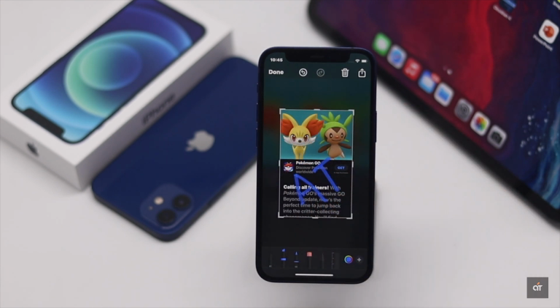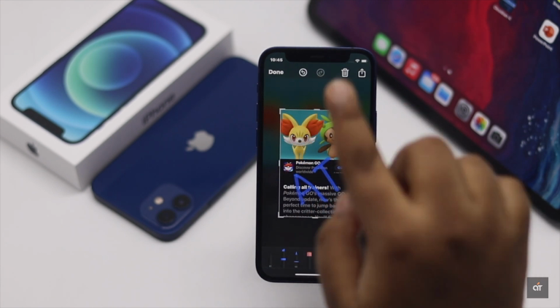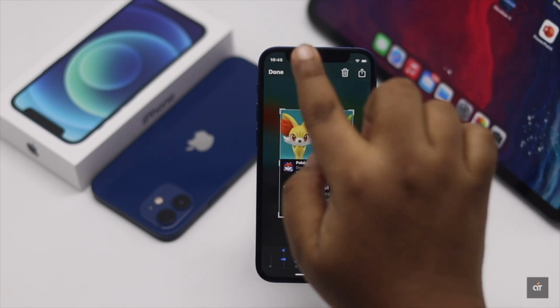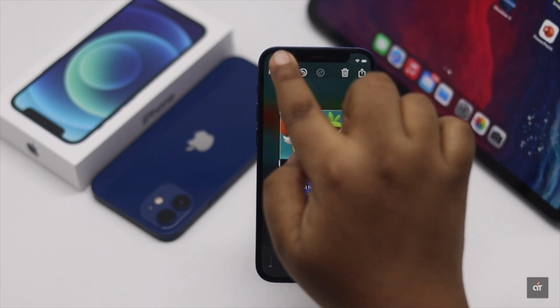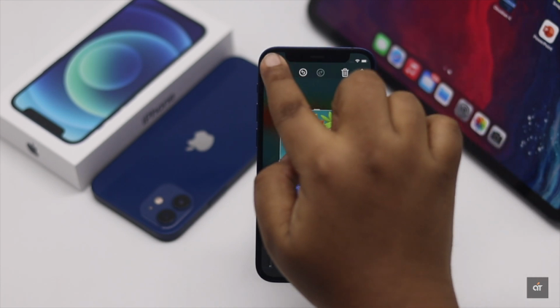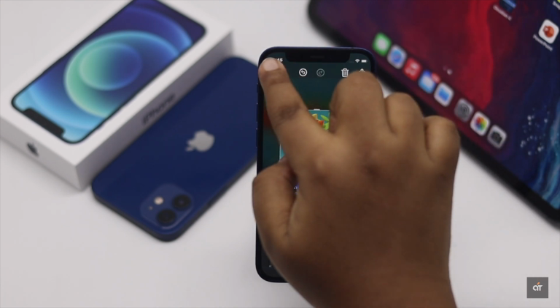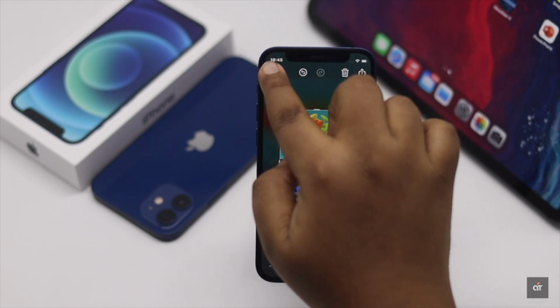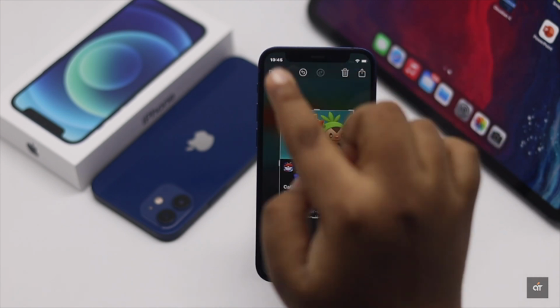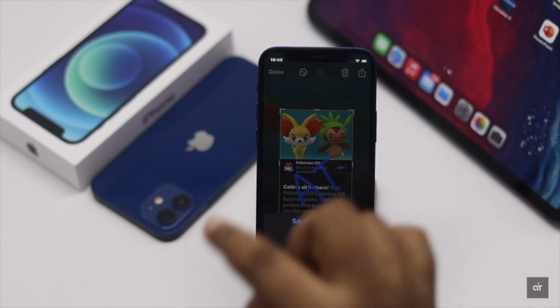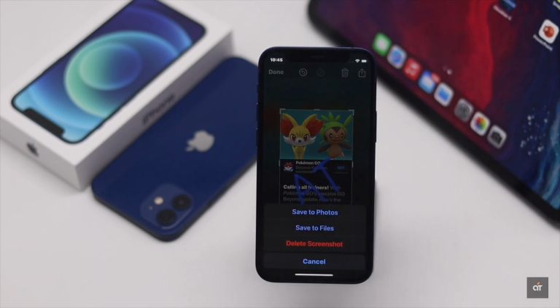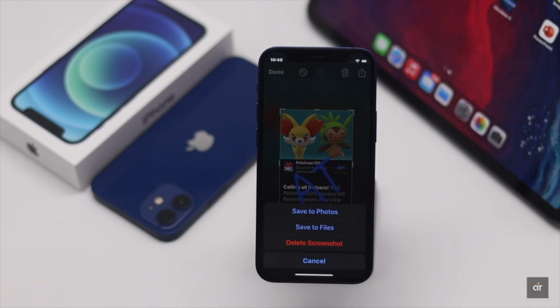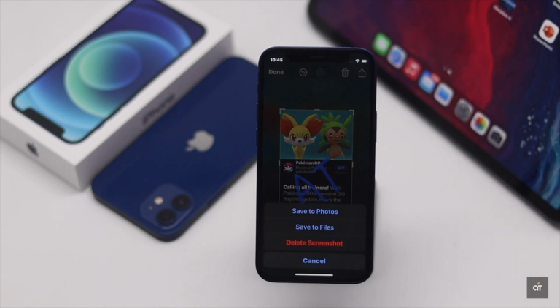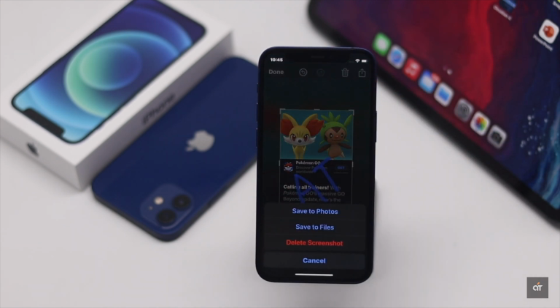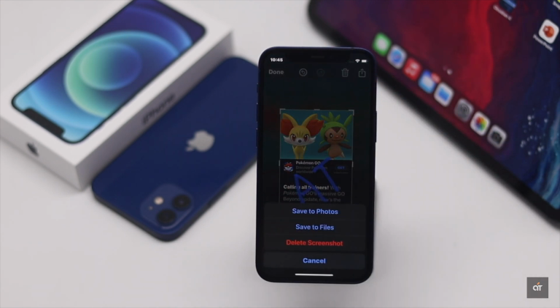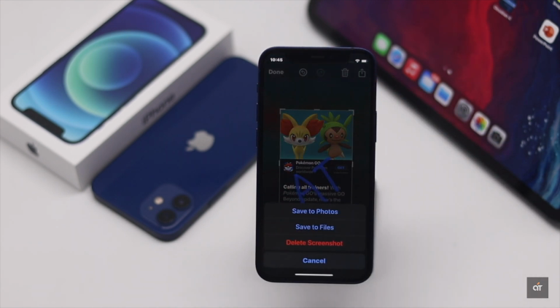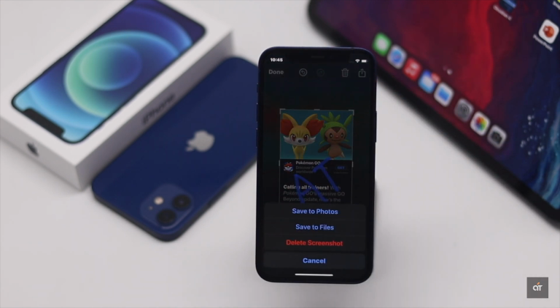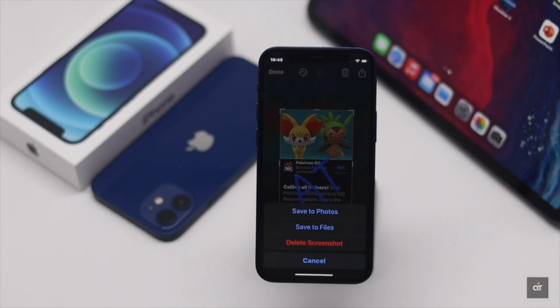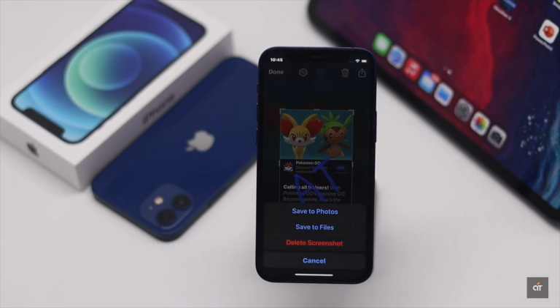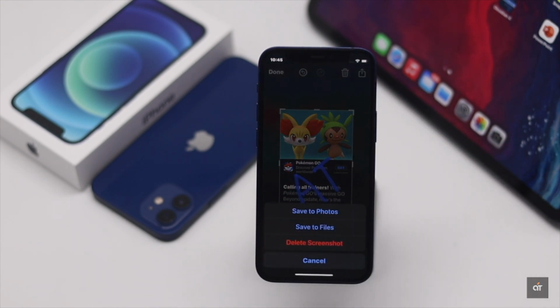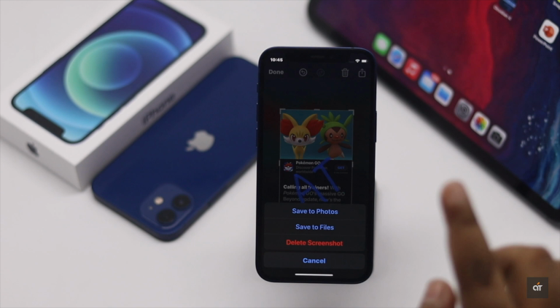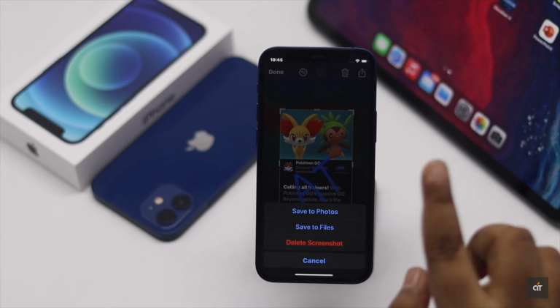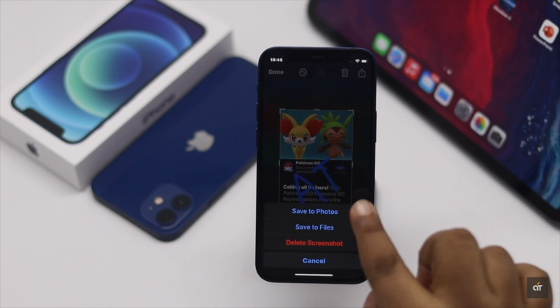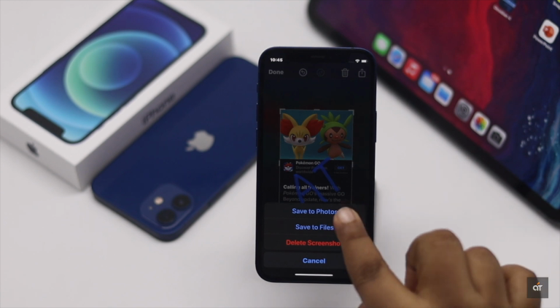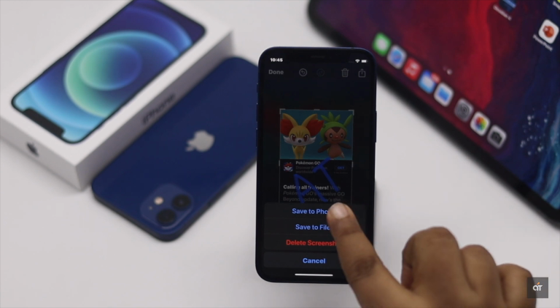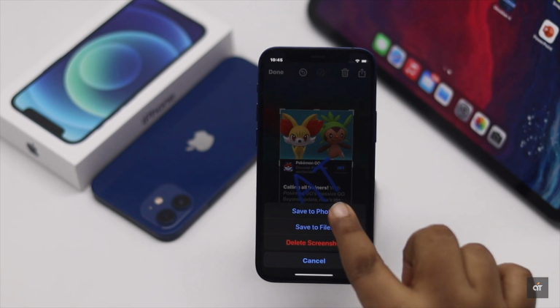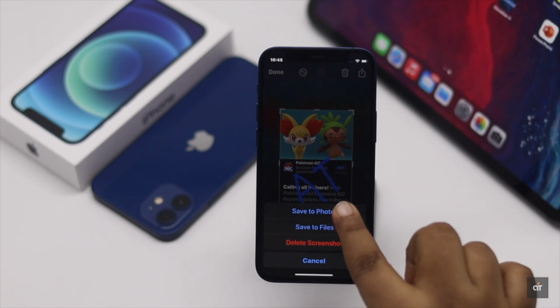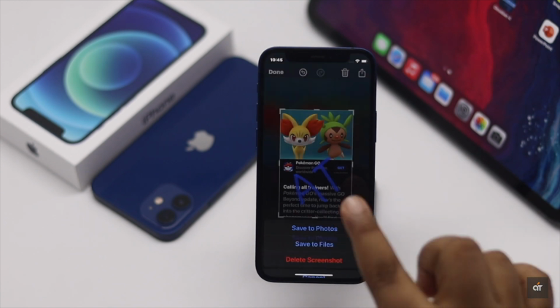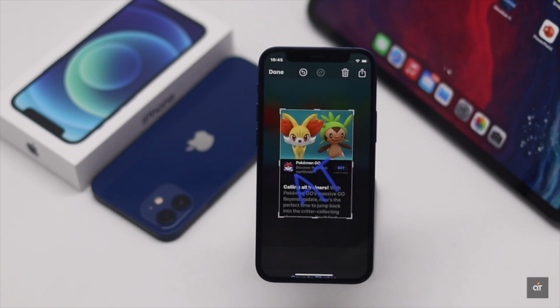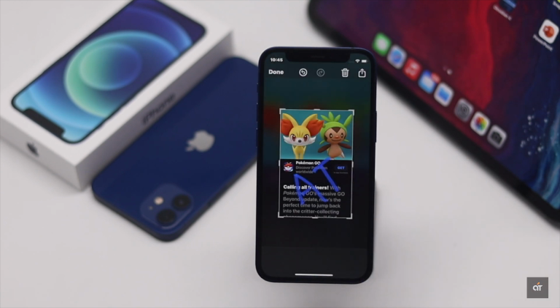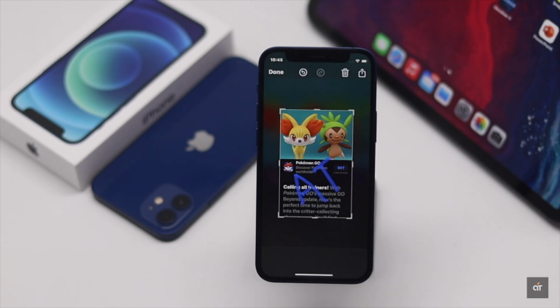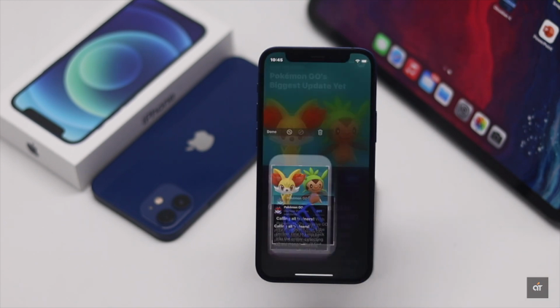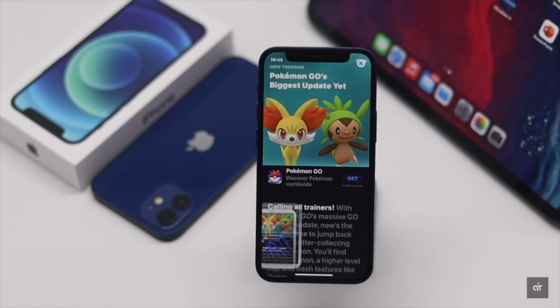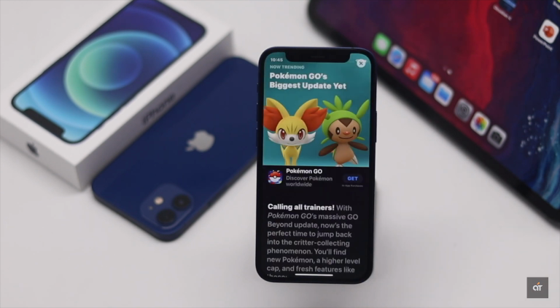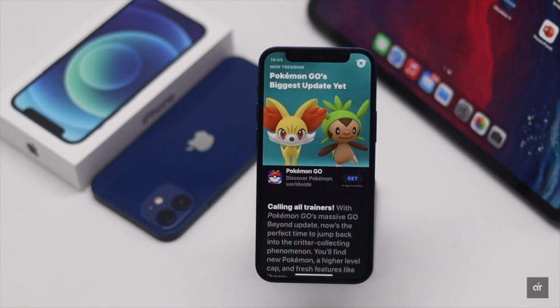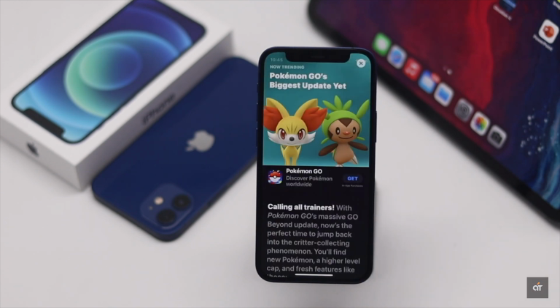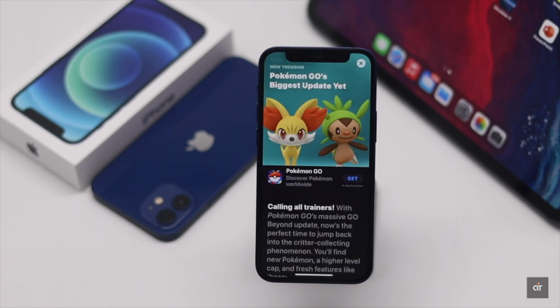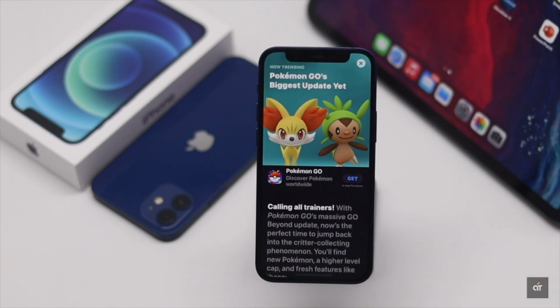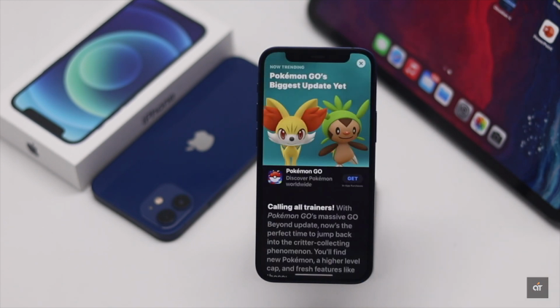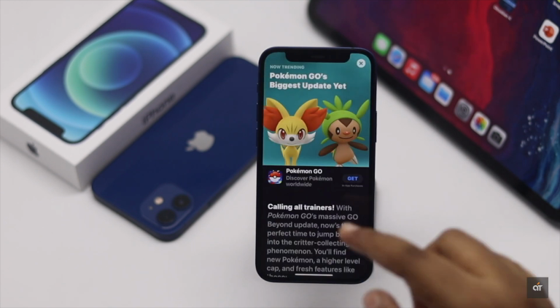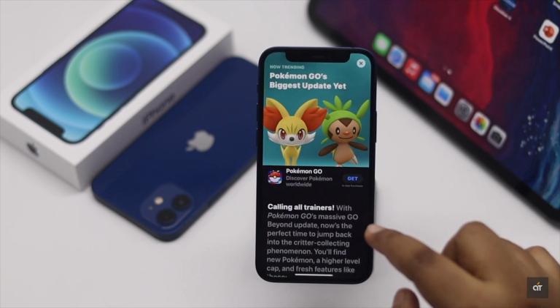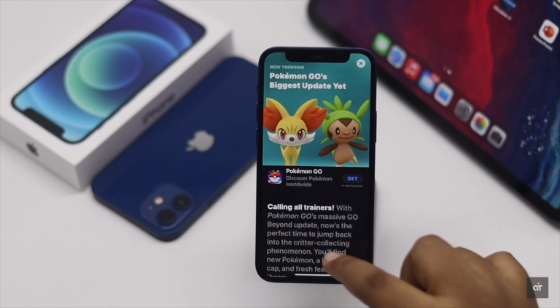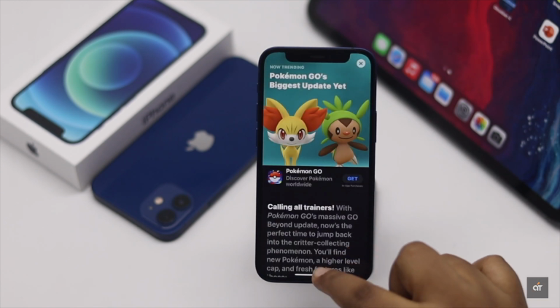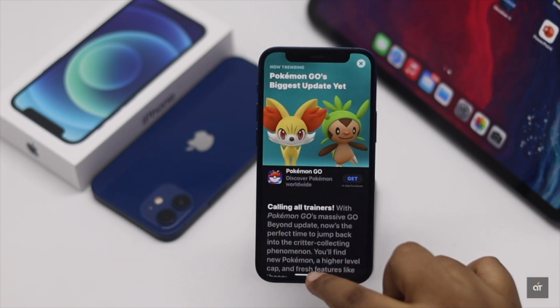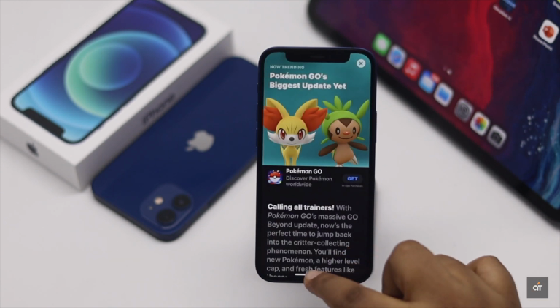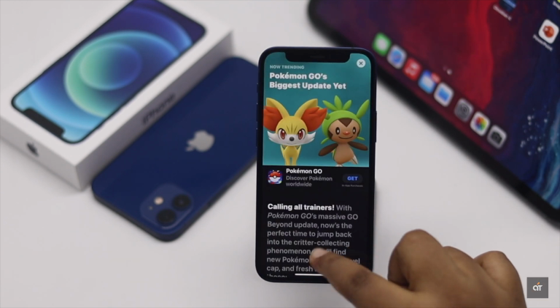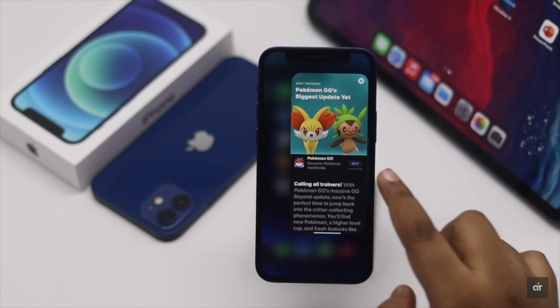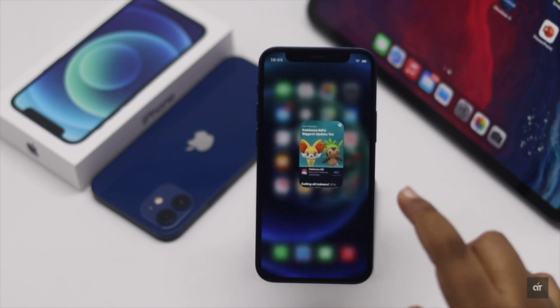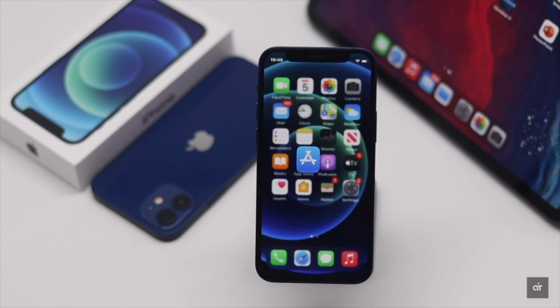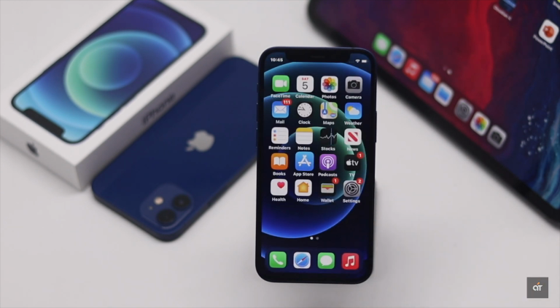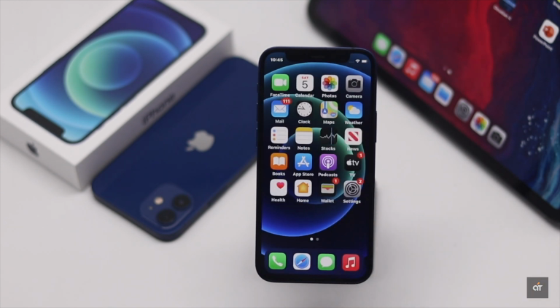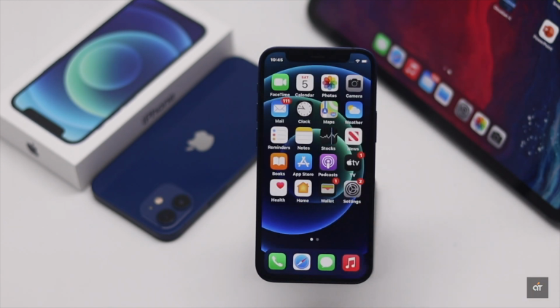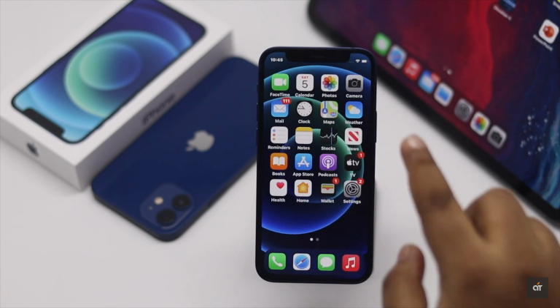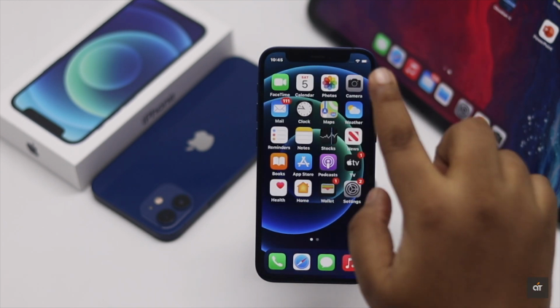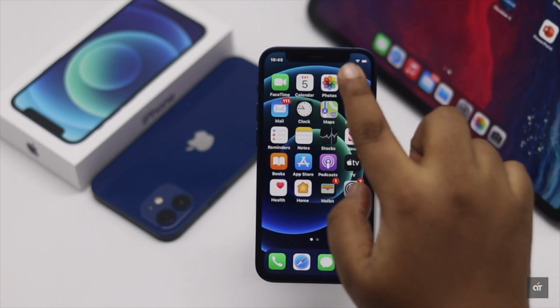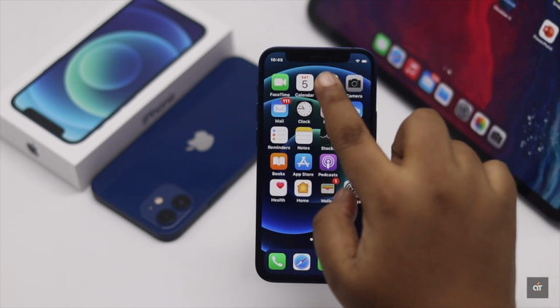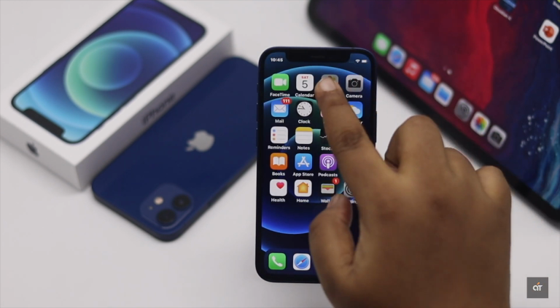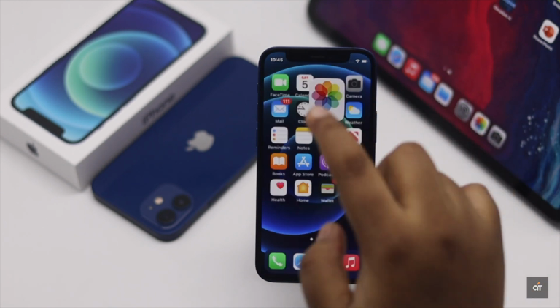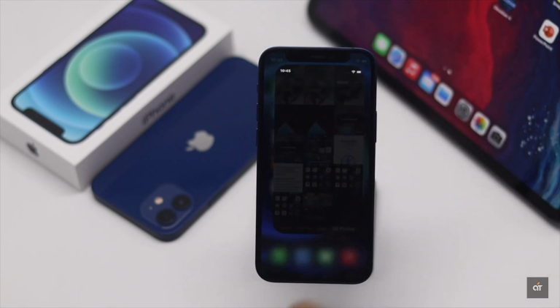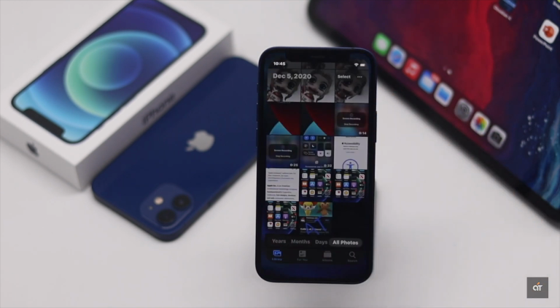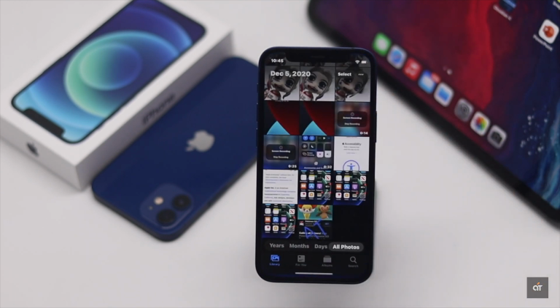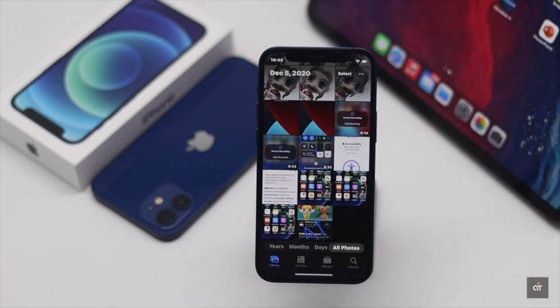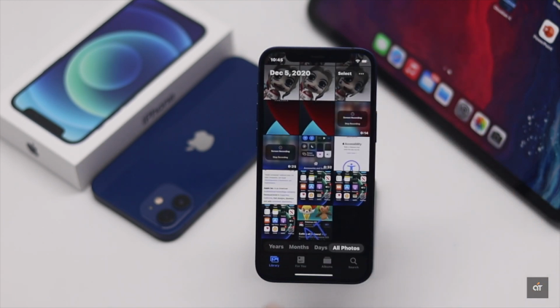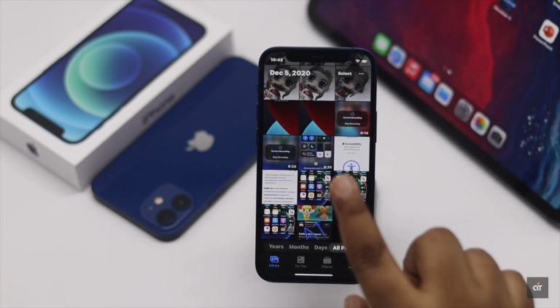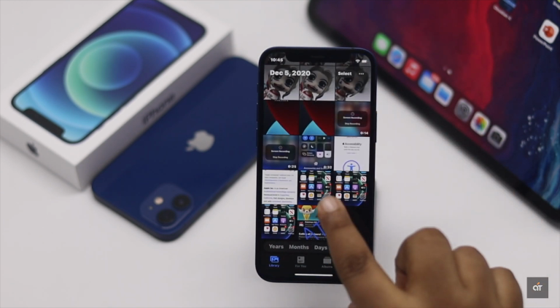Tap done. Tap save to photos. It will be saved on the iPhone camera roll.